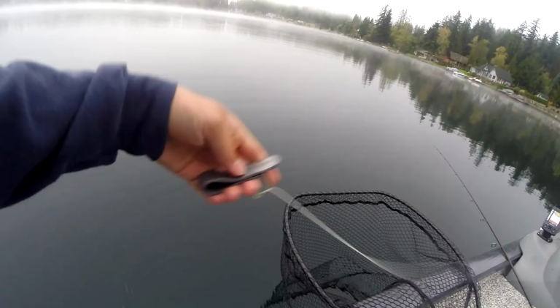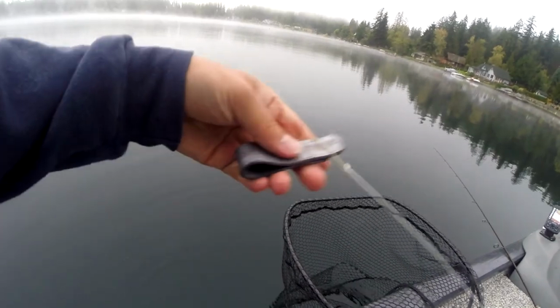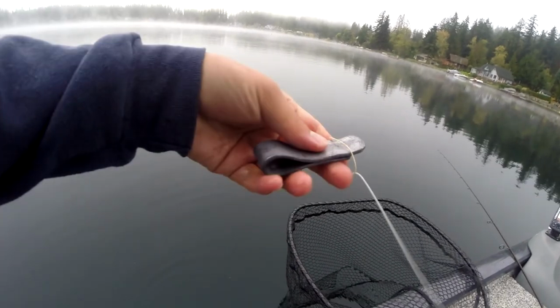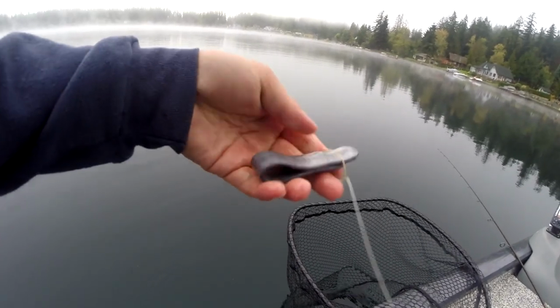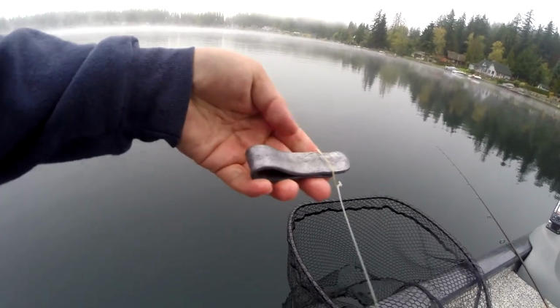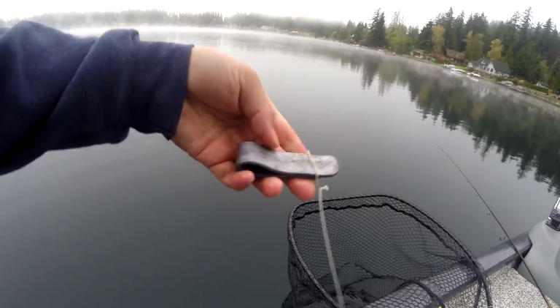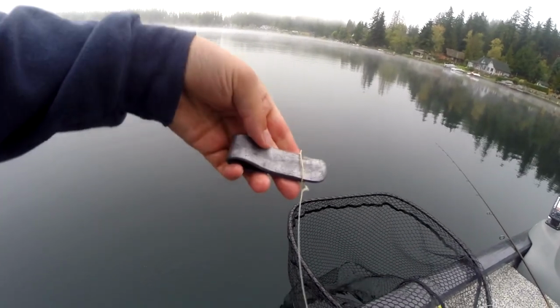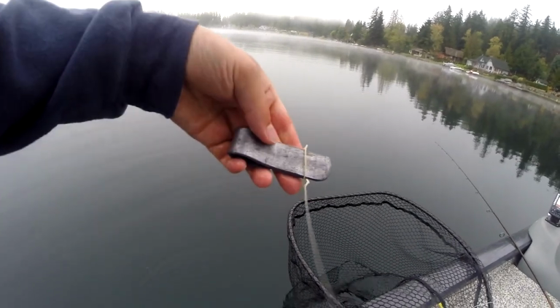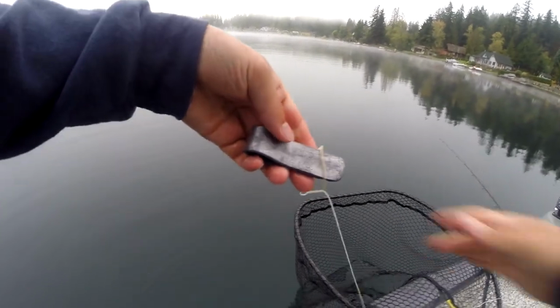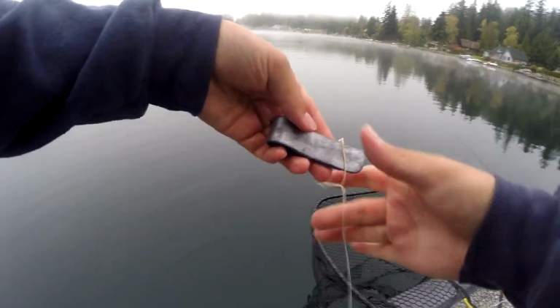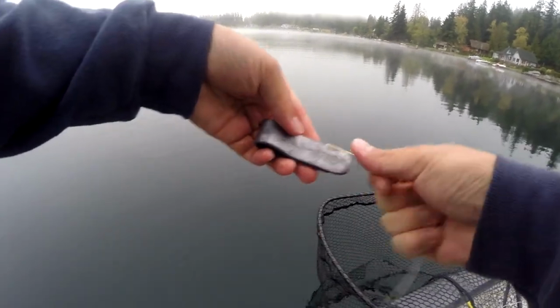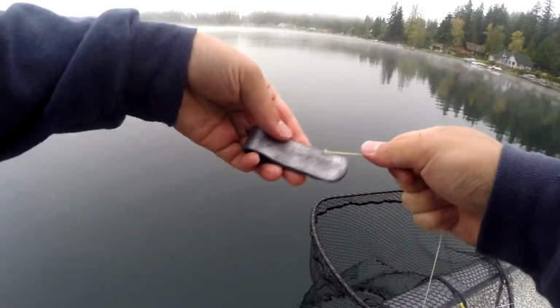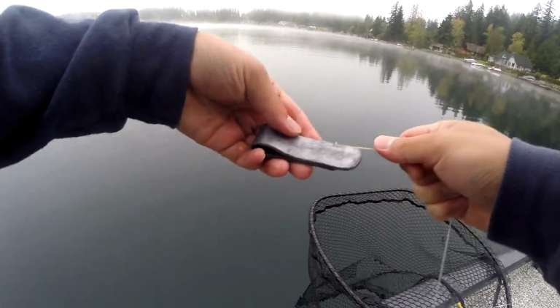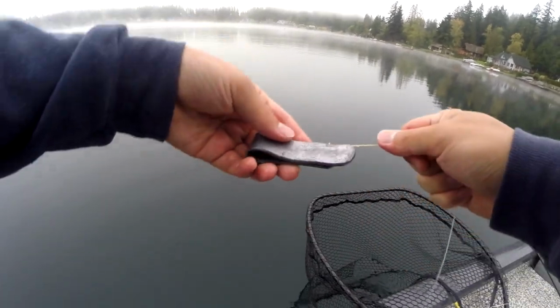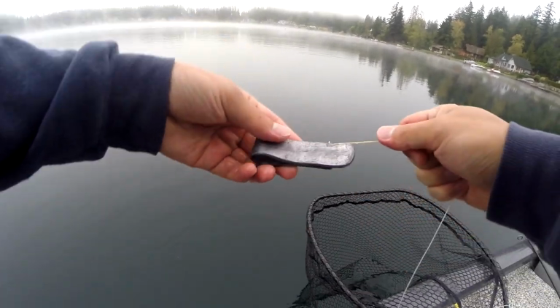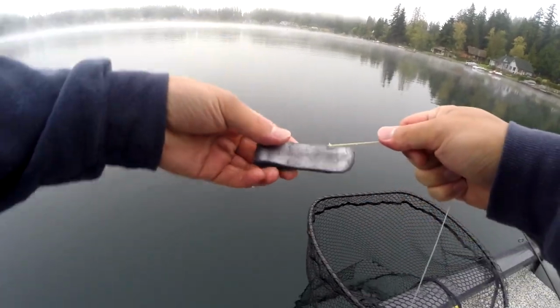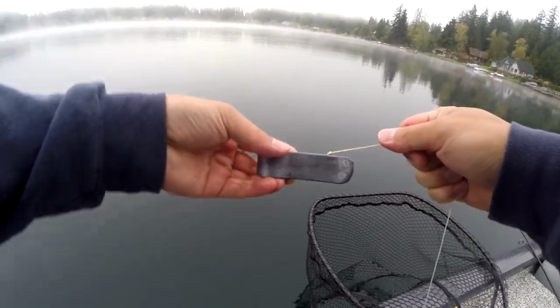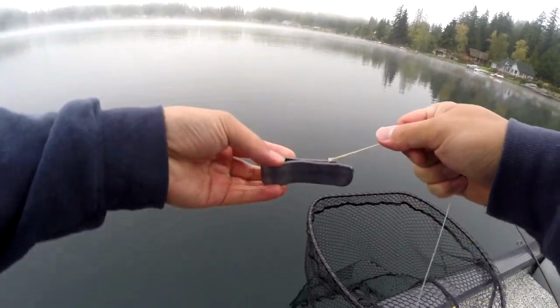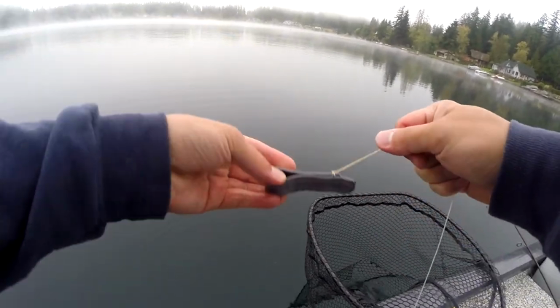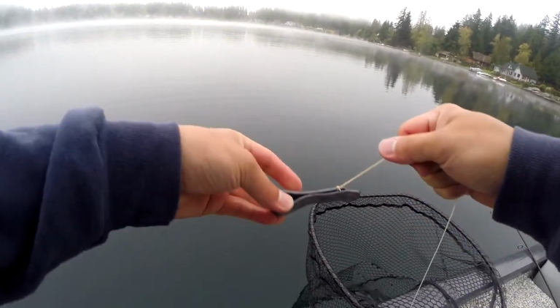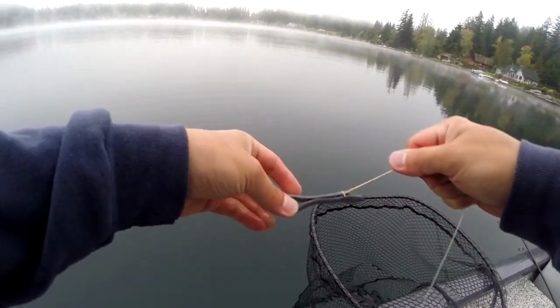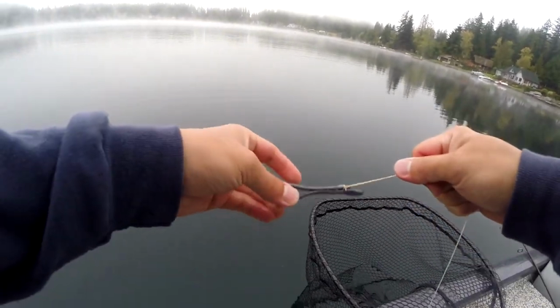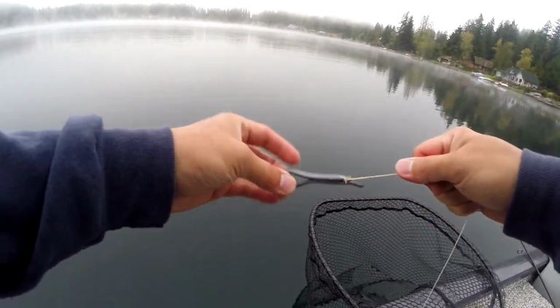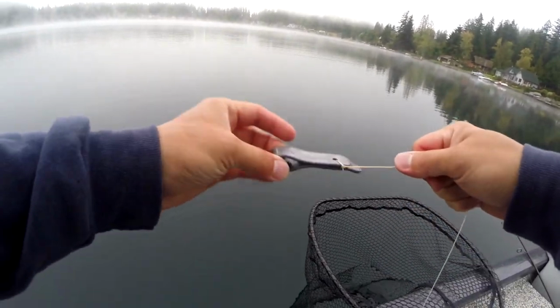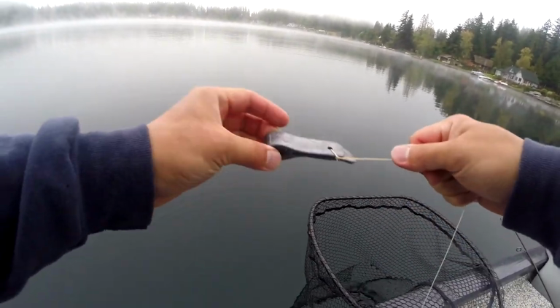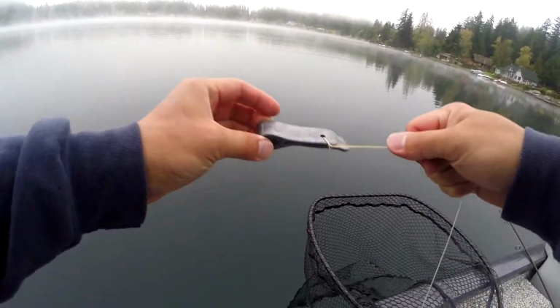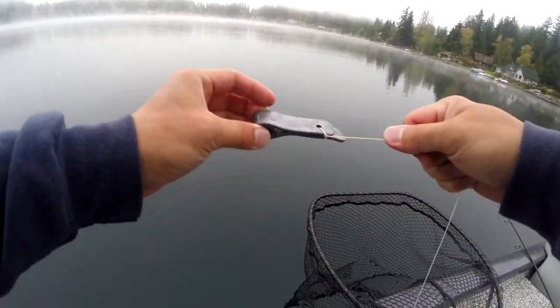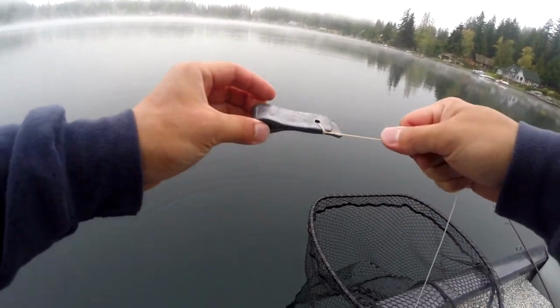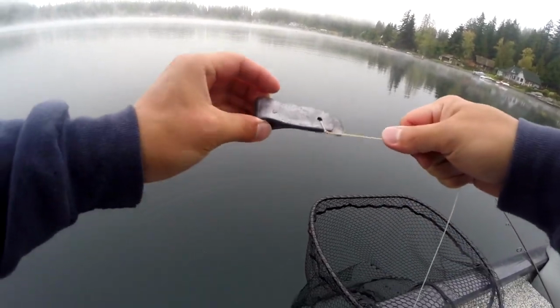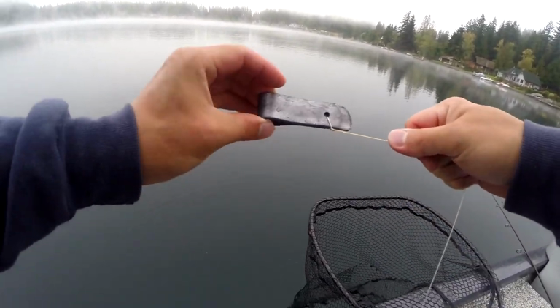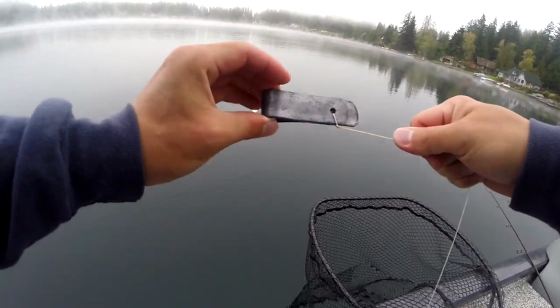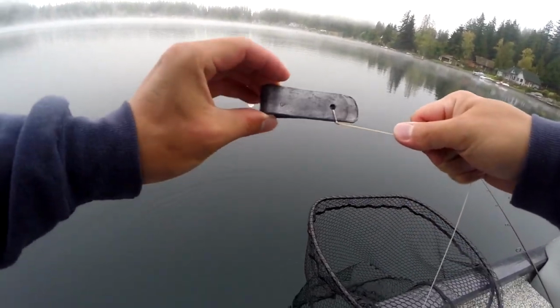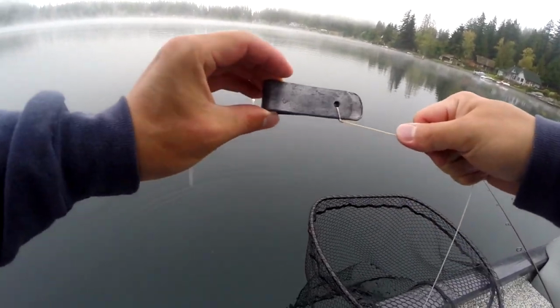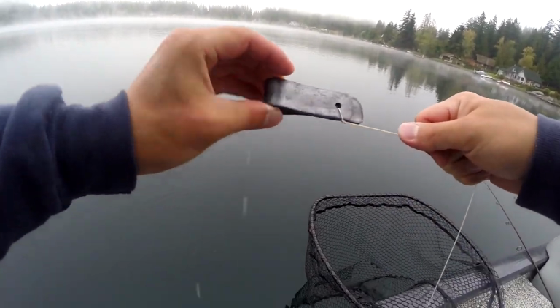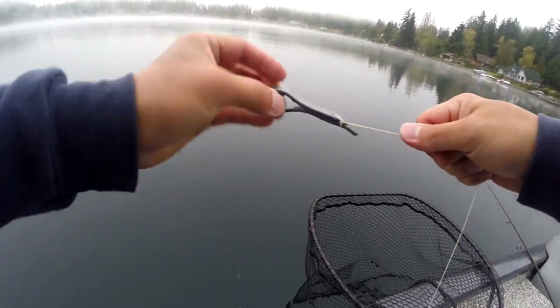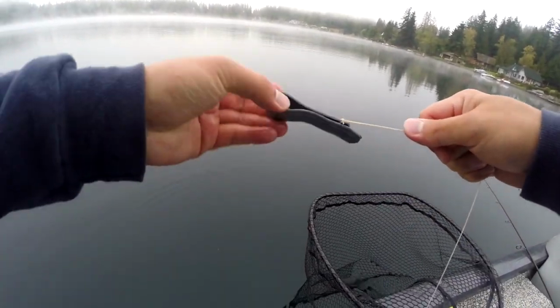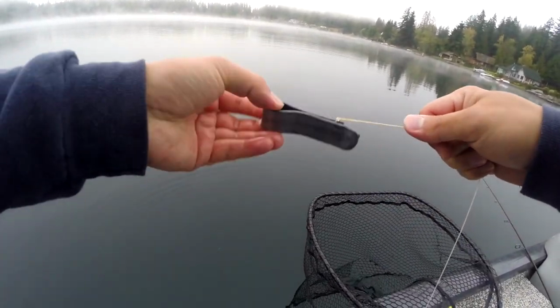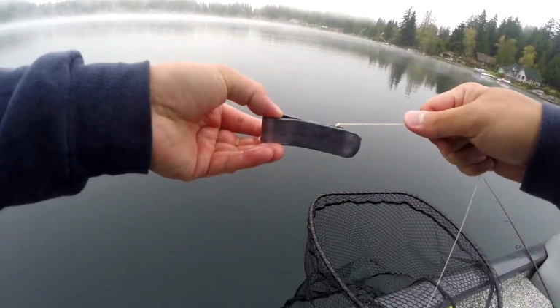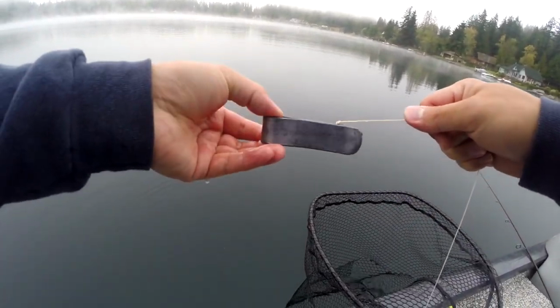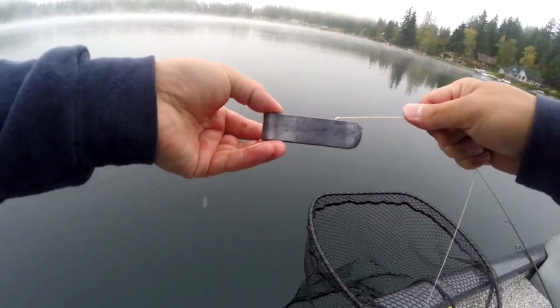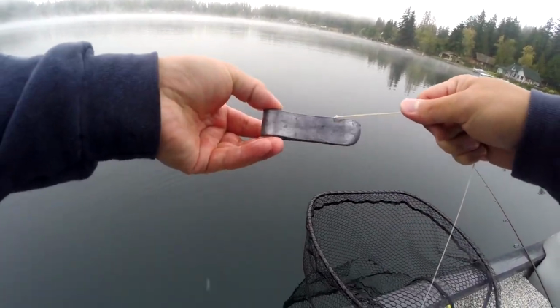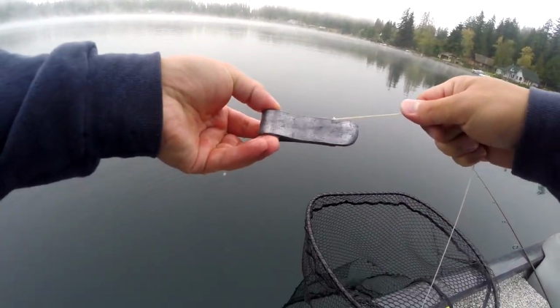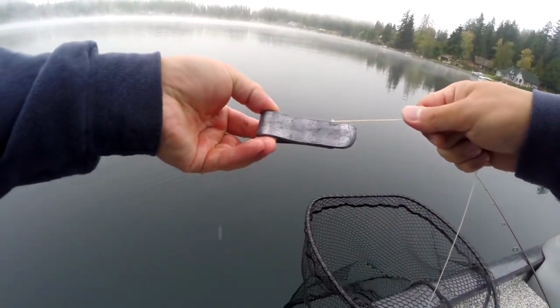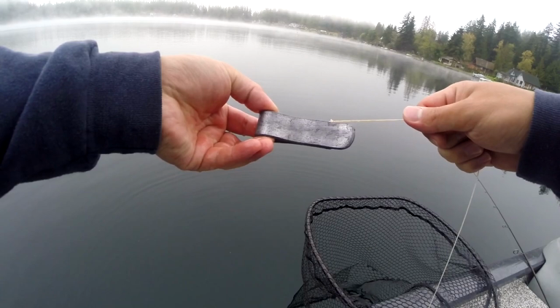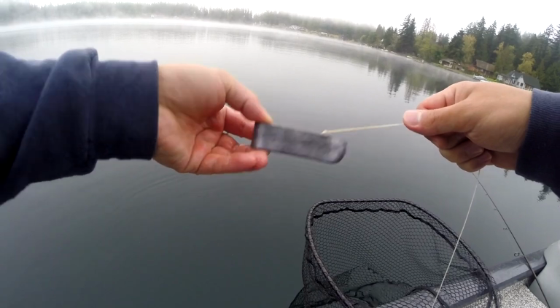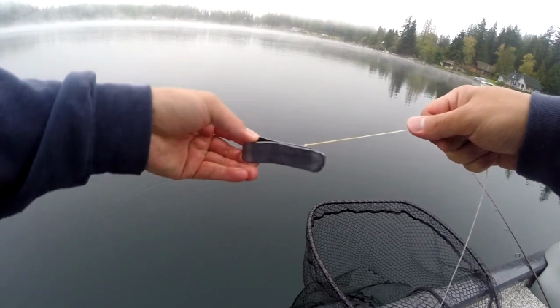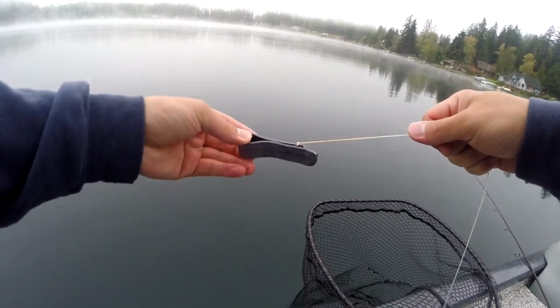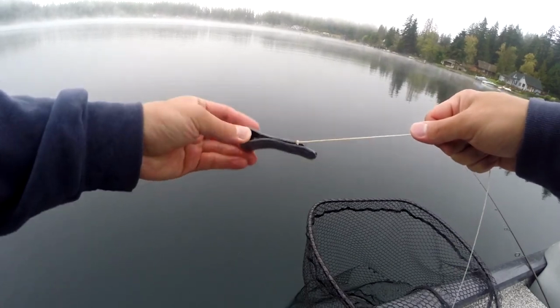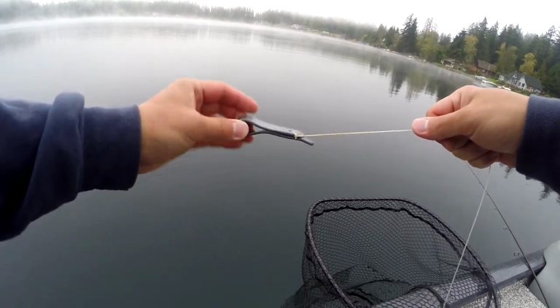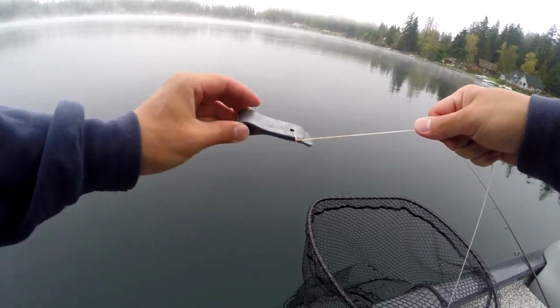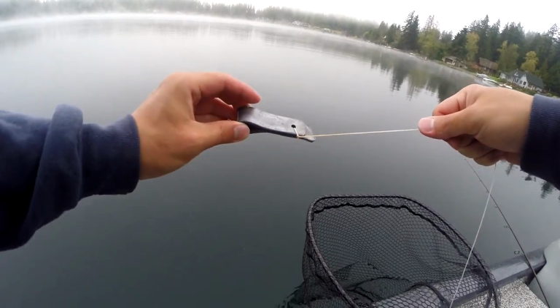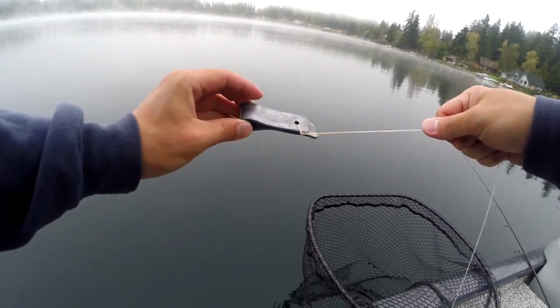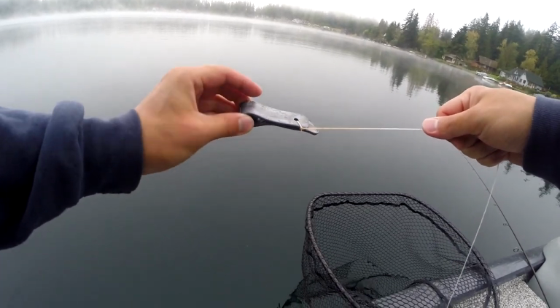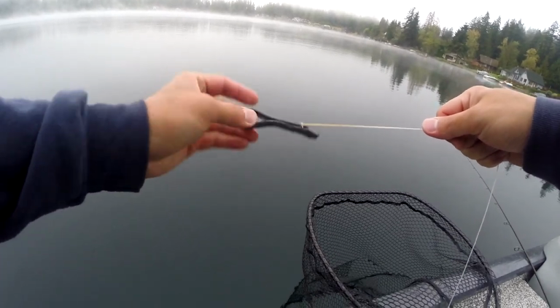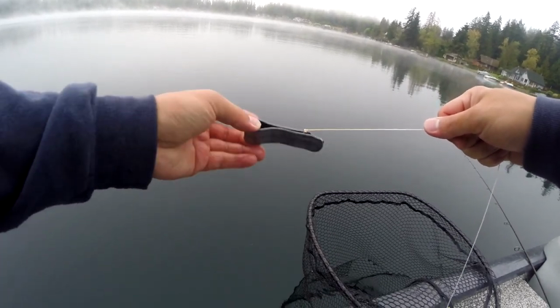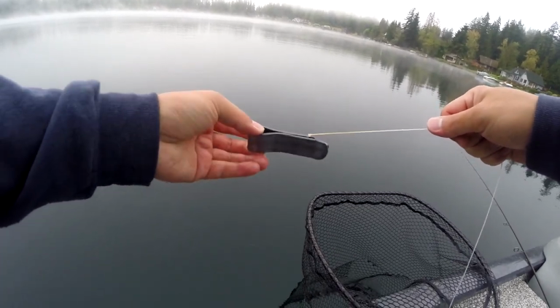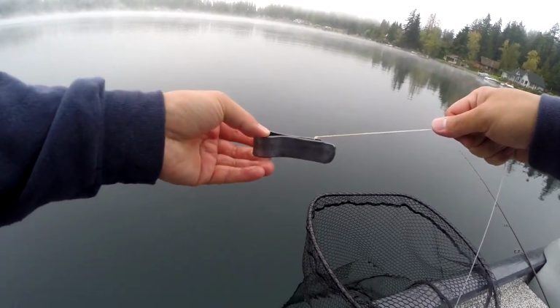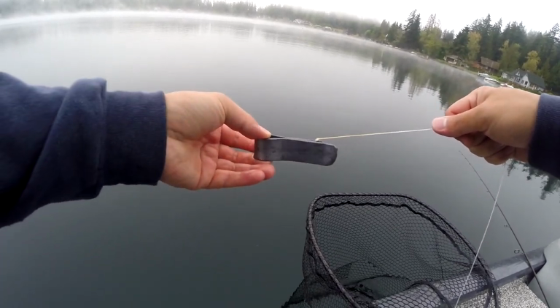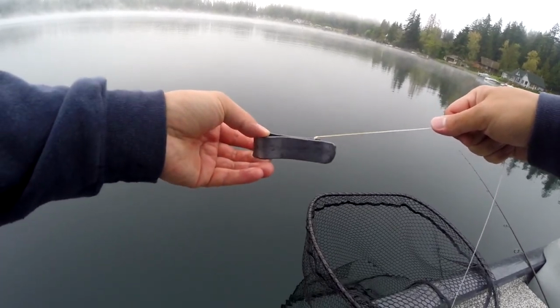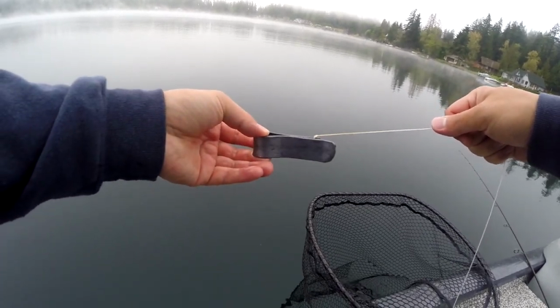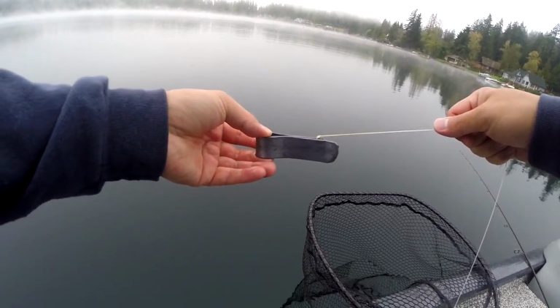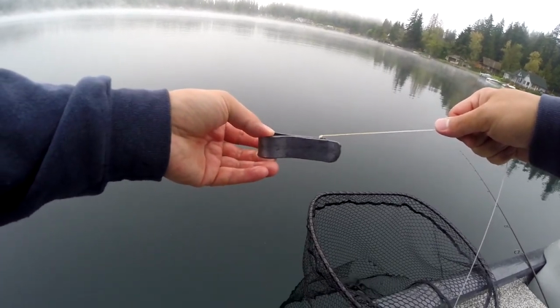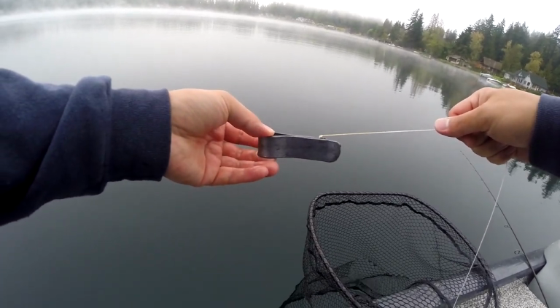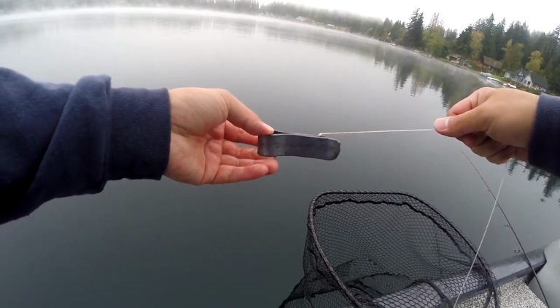Just like that, the smallmouth is back down on the bottom, his air bladder is adjusted, and he's good to go. This way you don't have to fizz him.